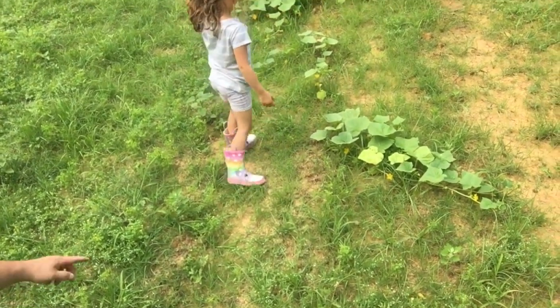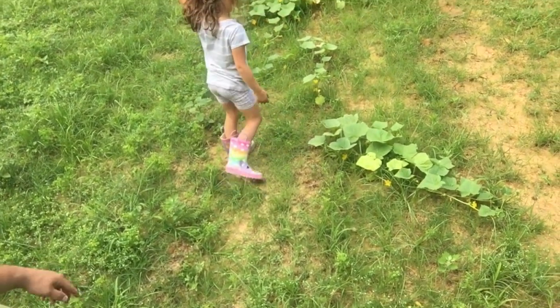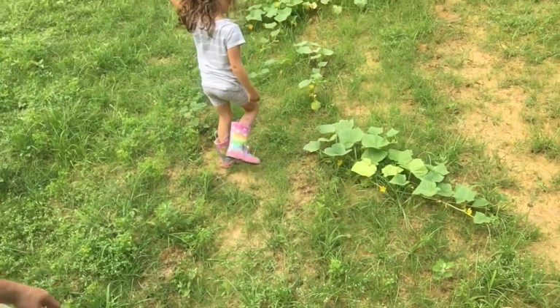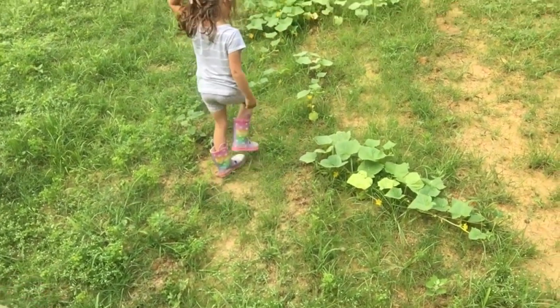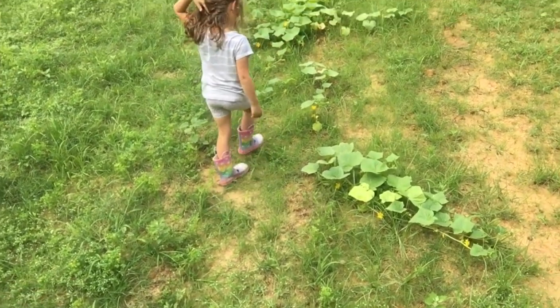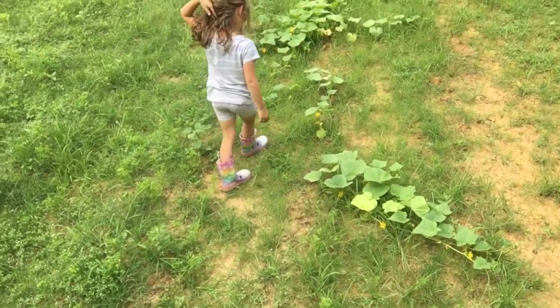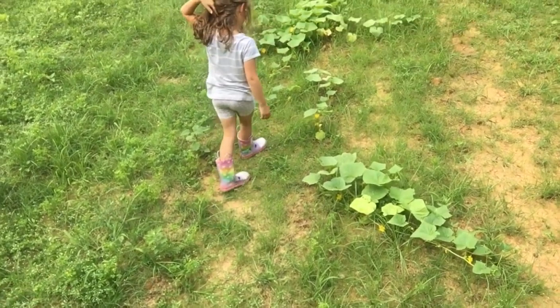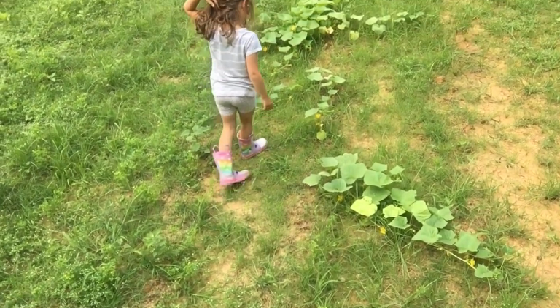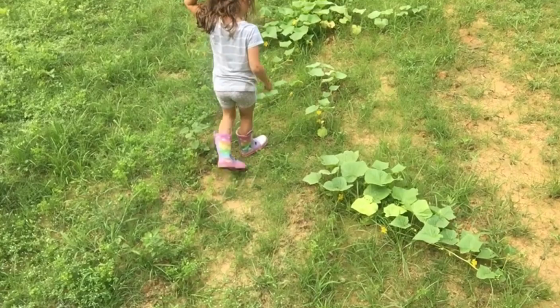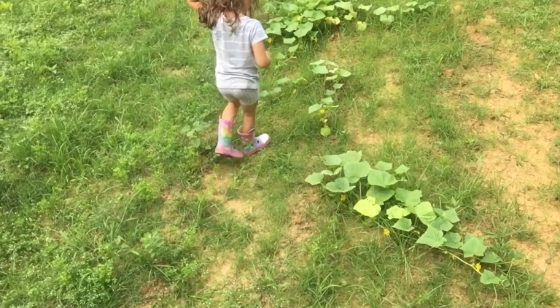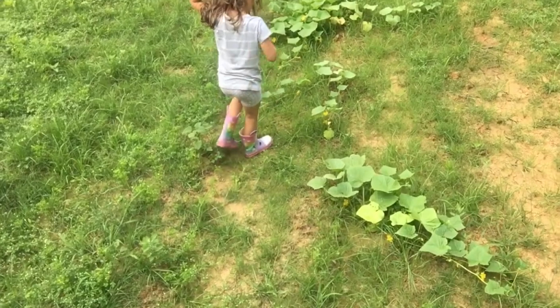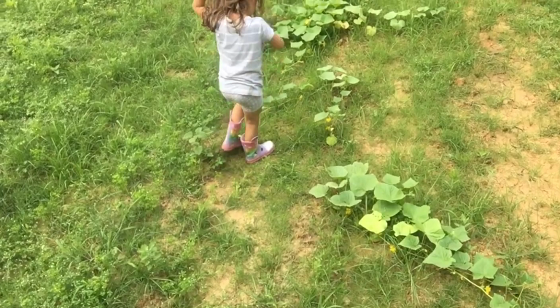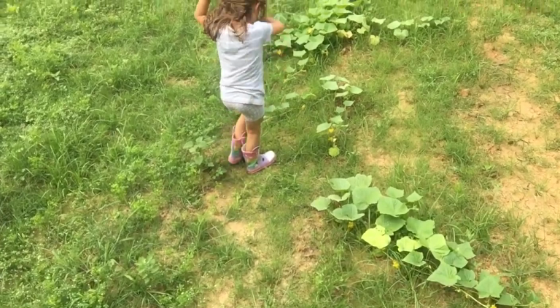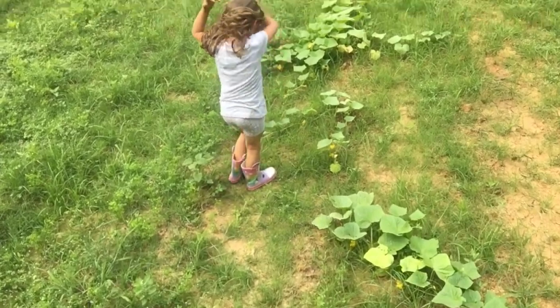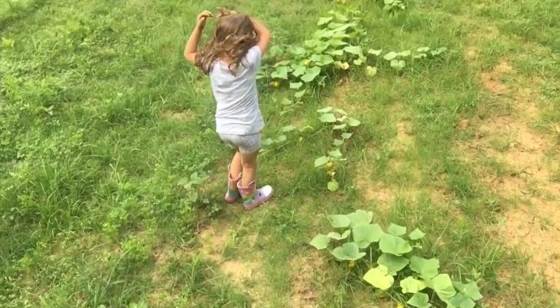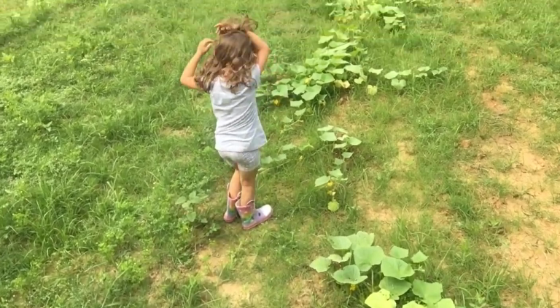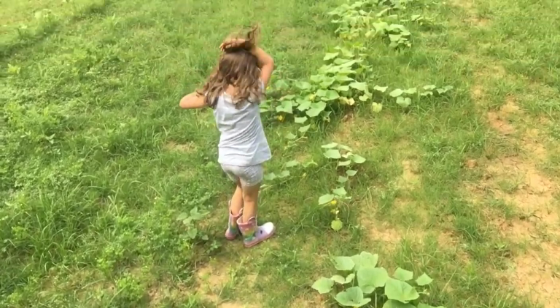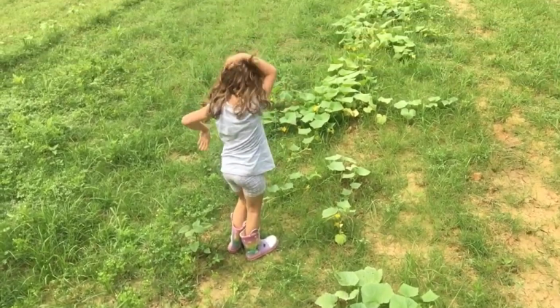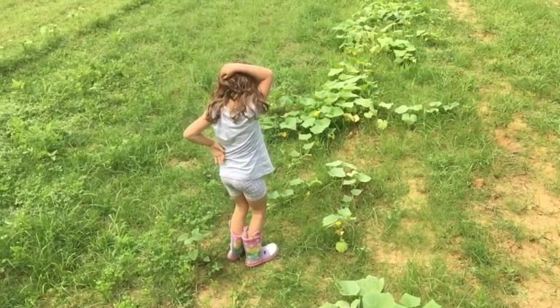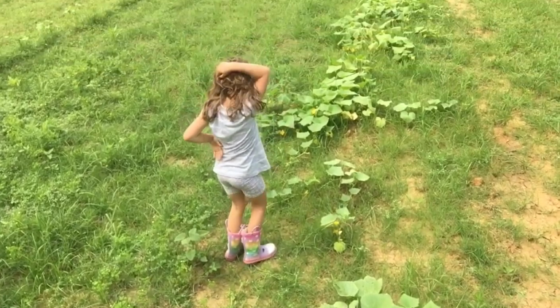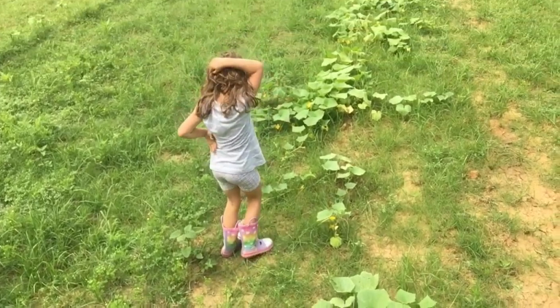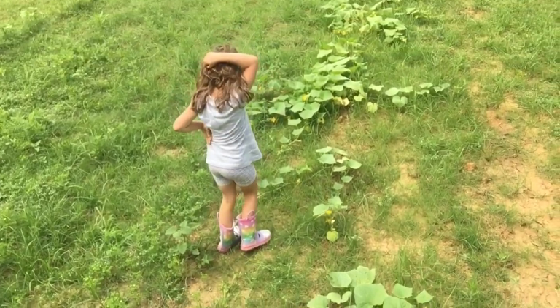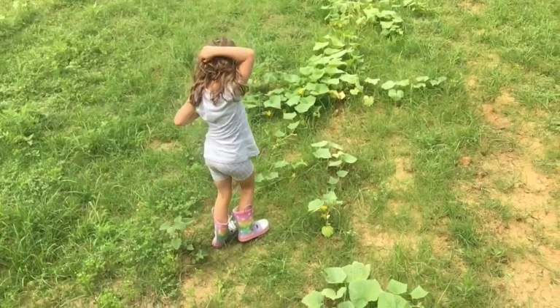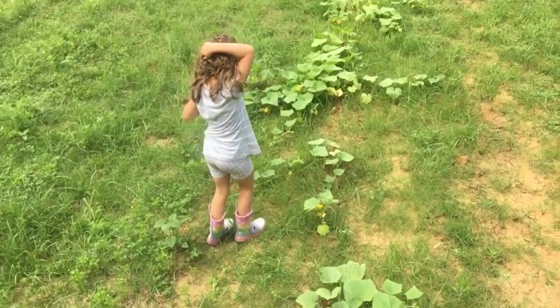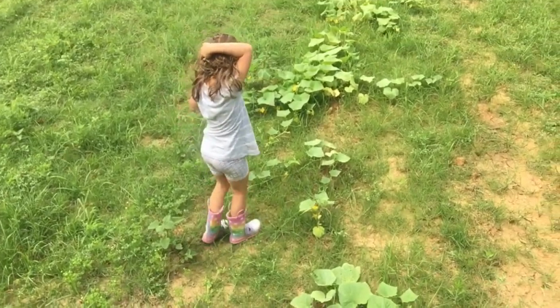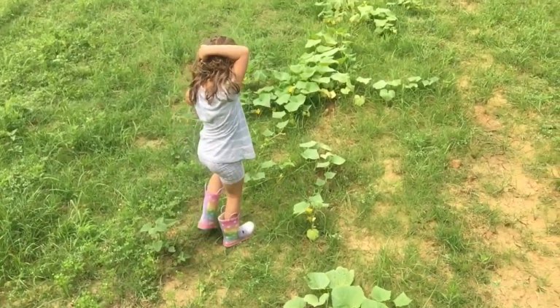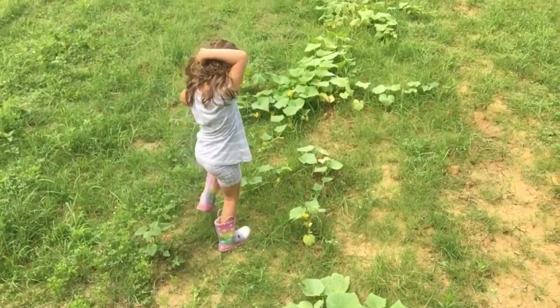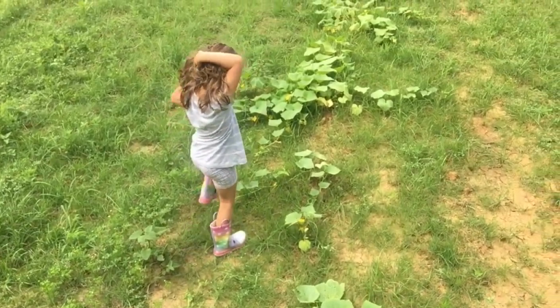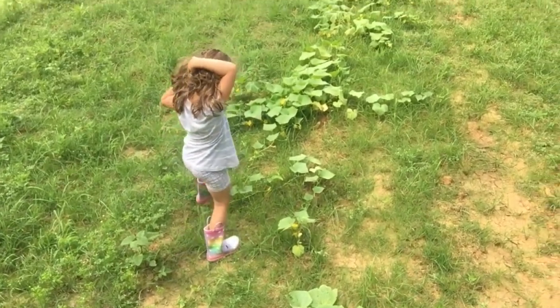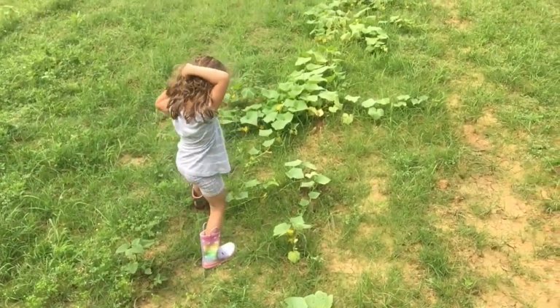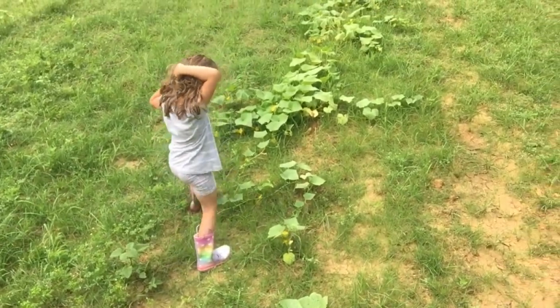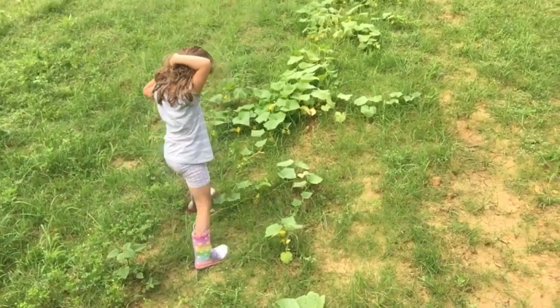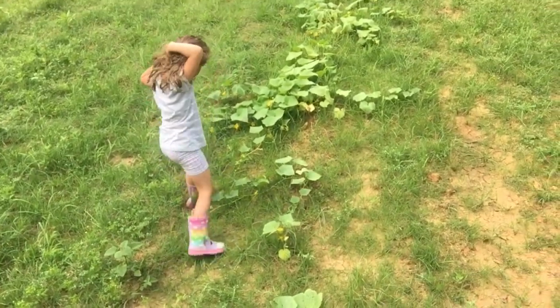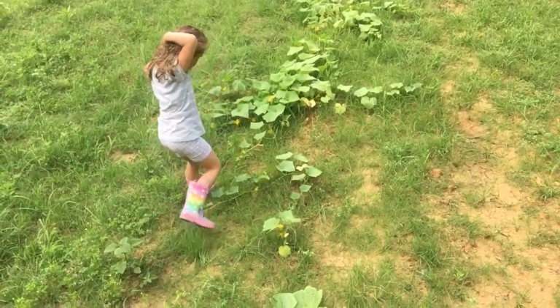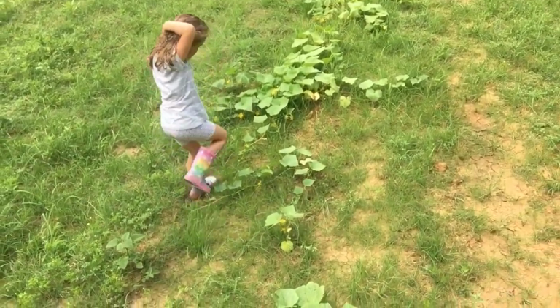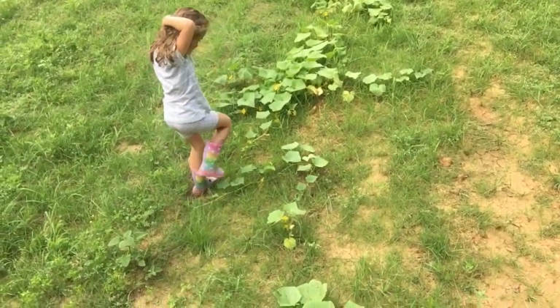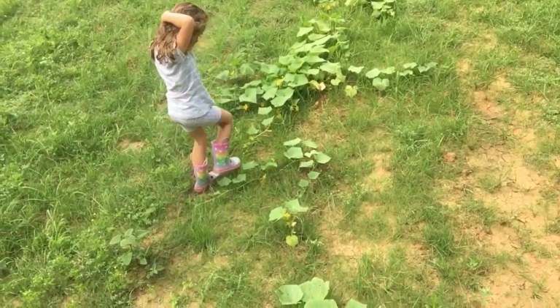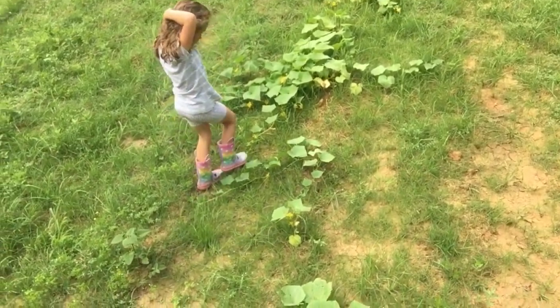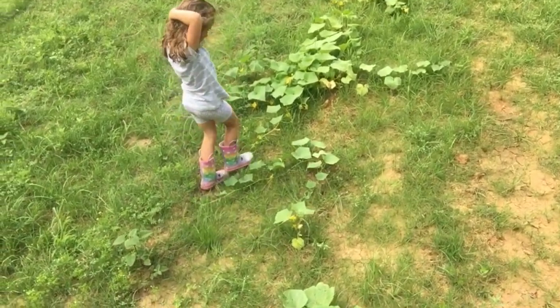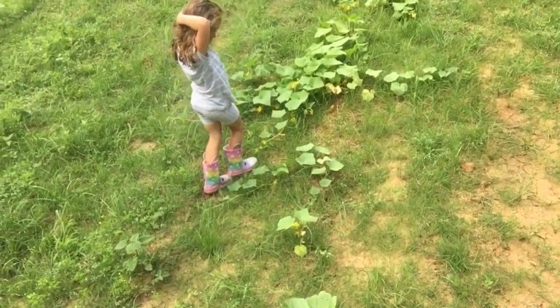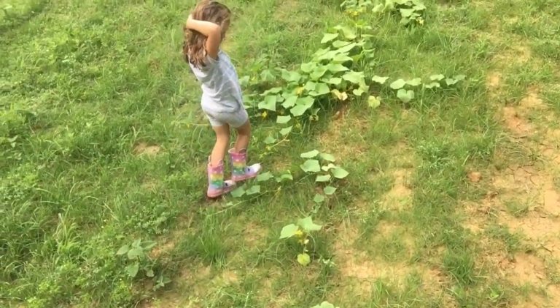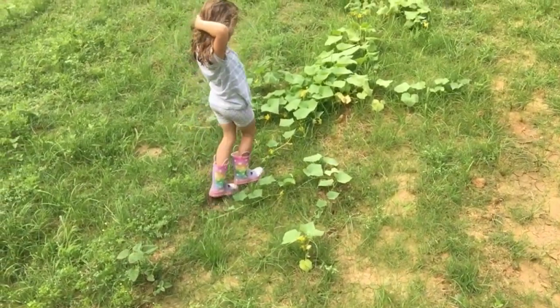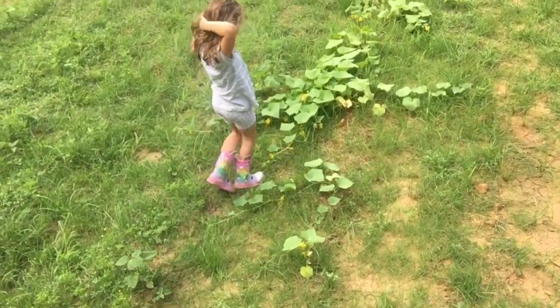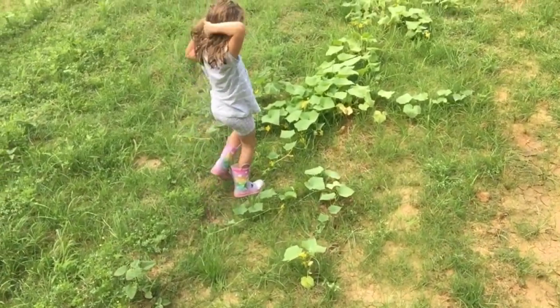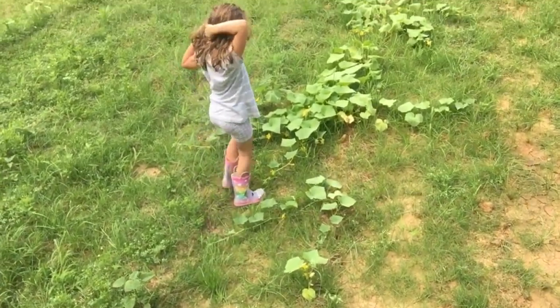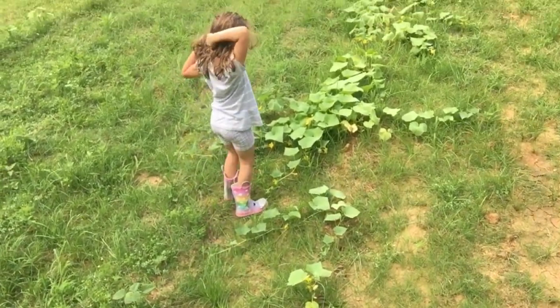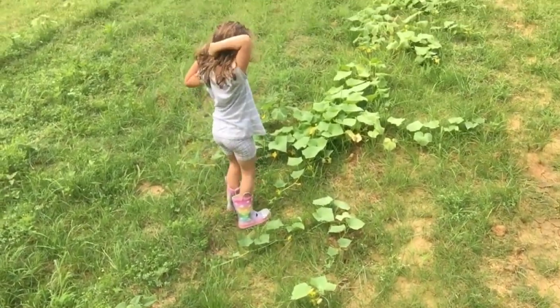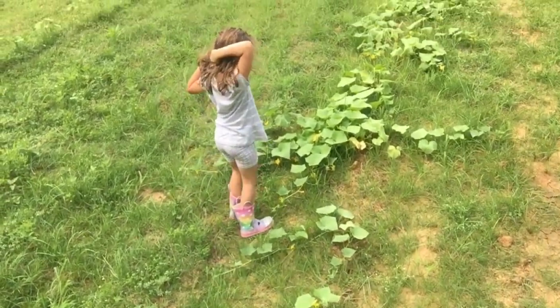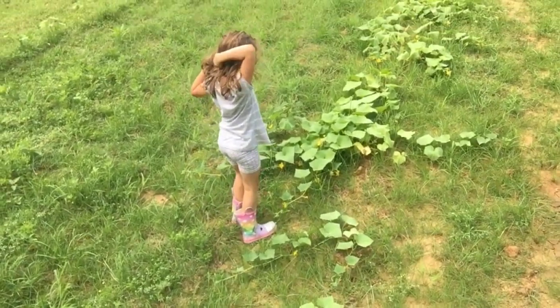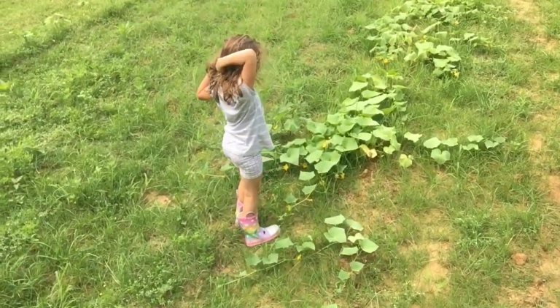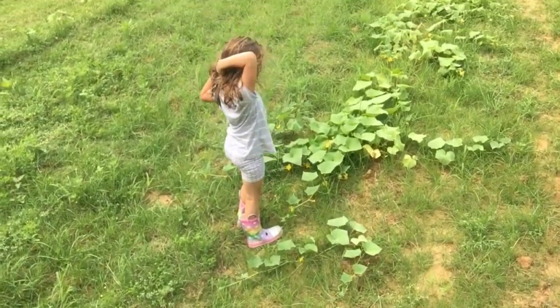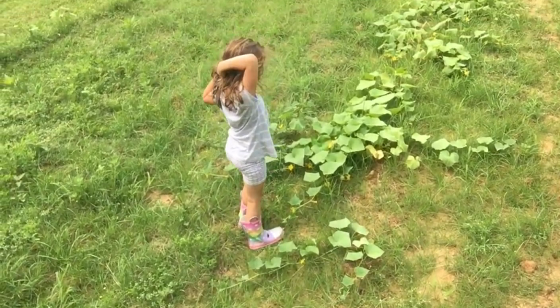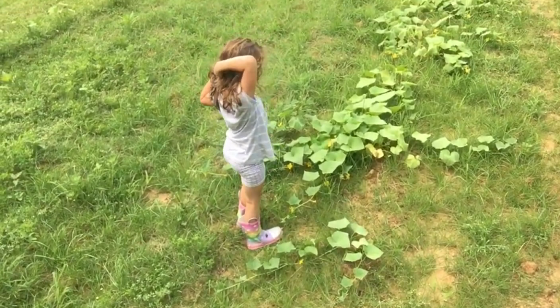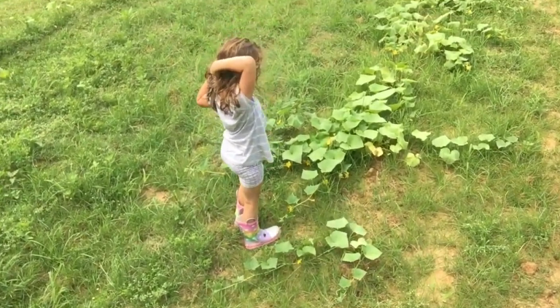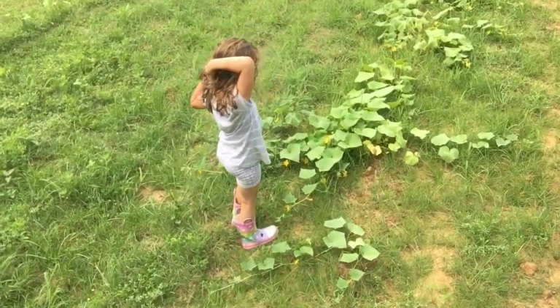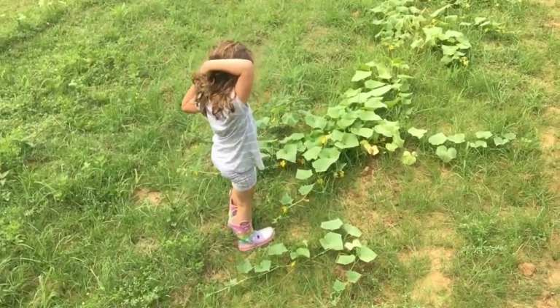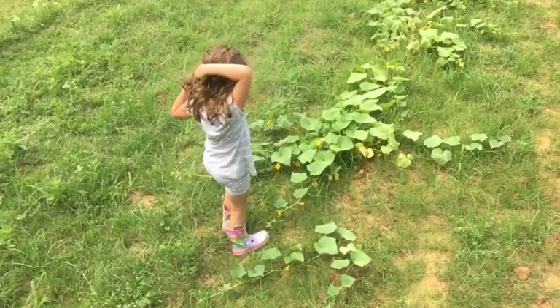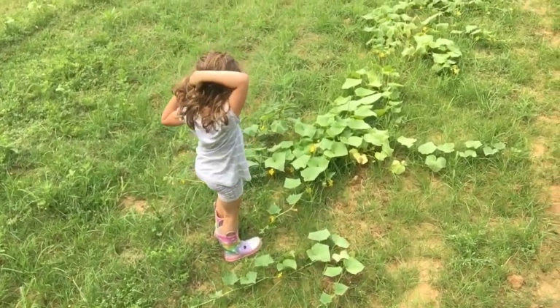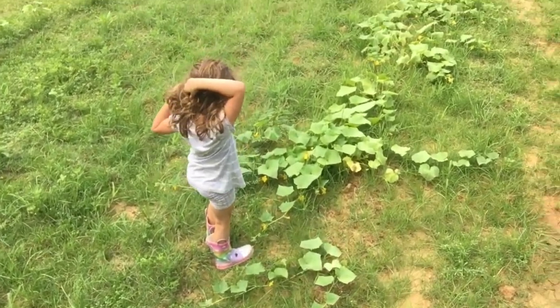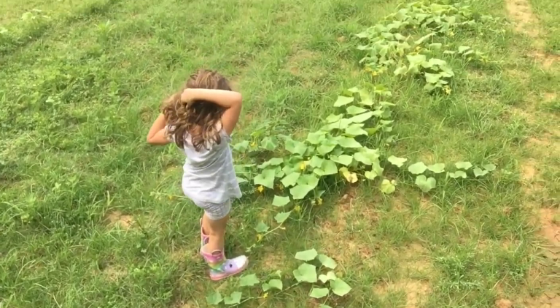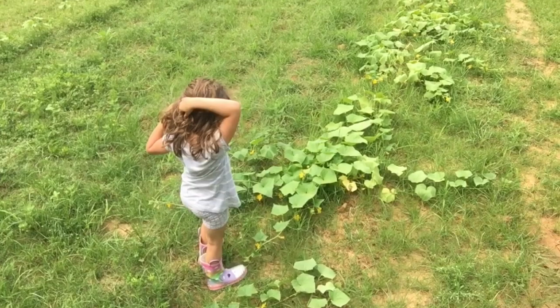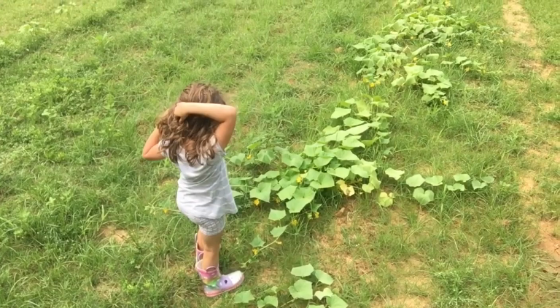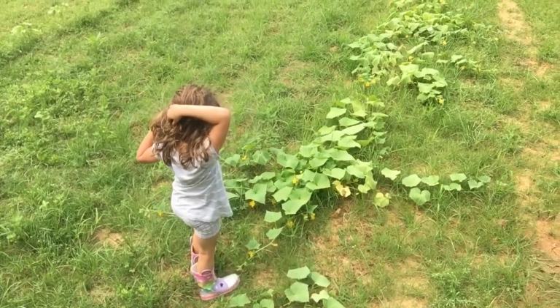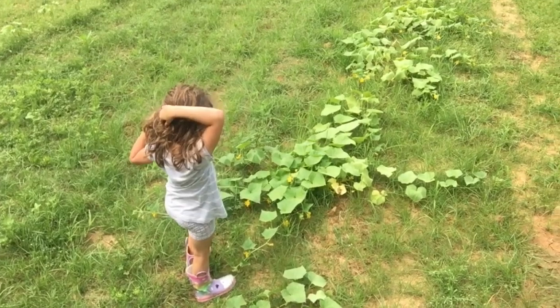Watch where you're stepping. Don't step on them. See how they're stretching out? Yeah. Wow.